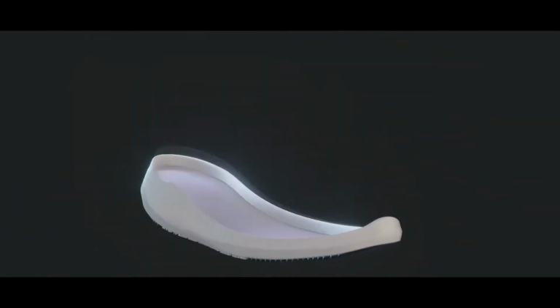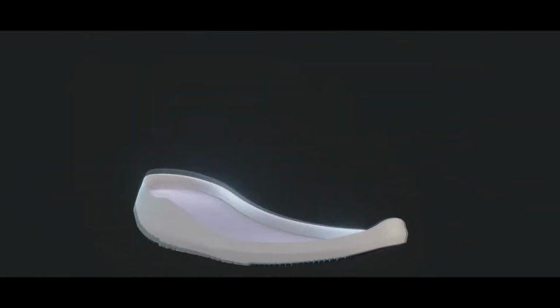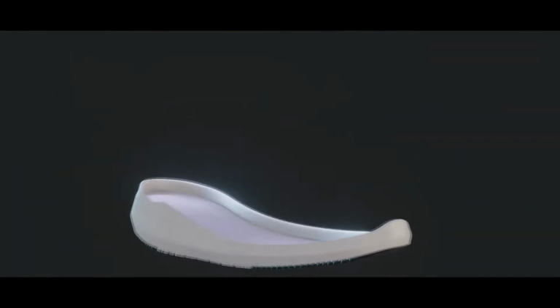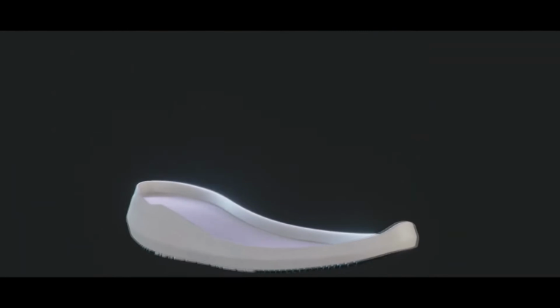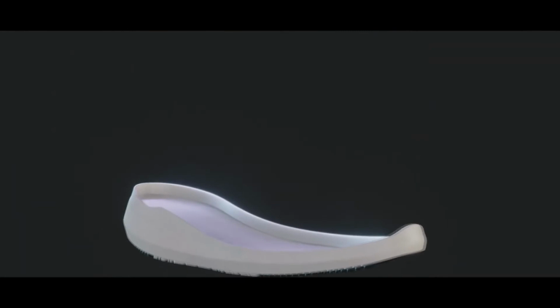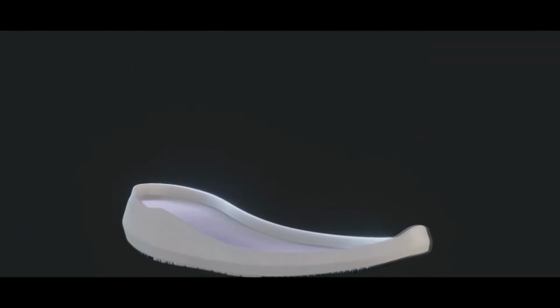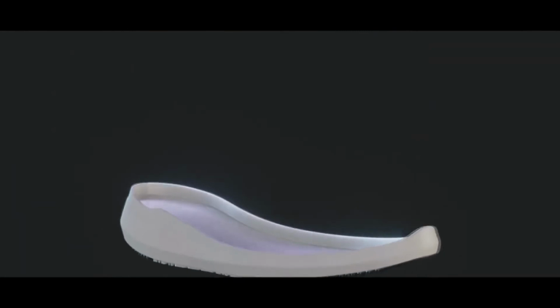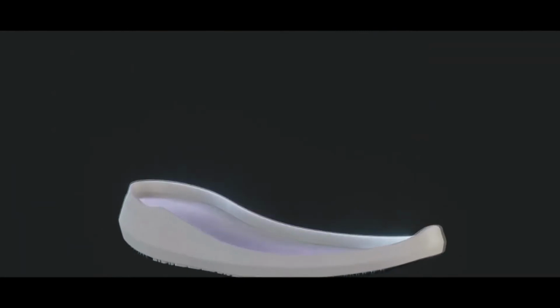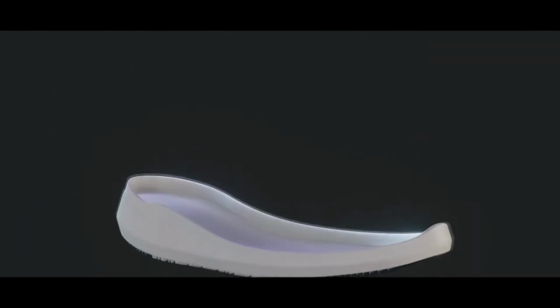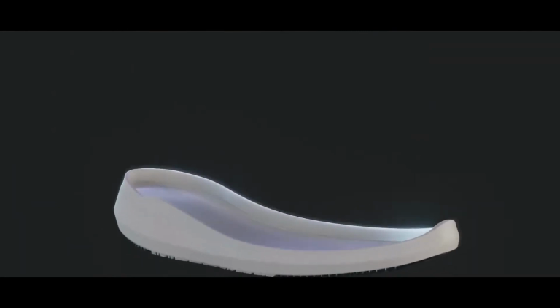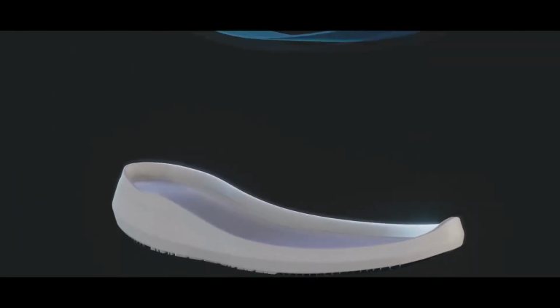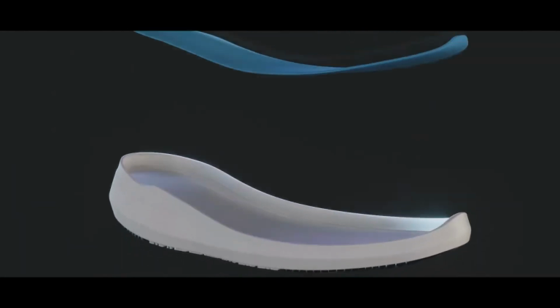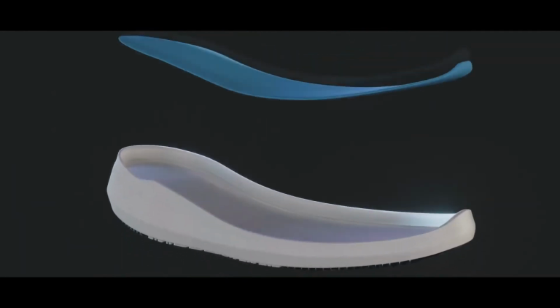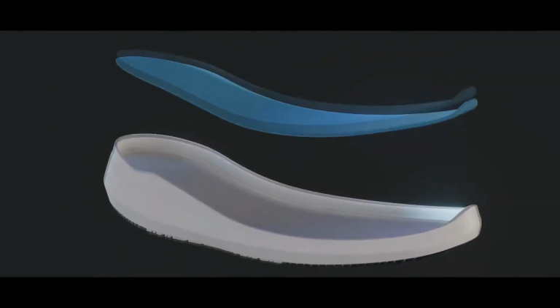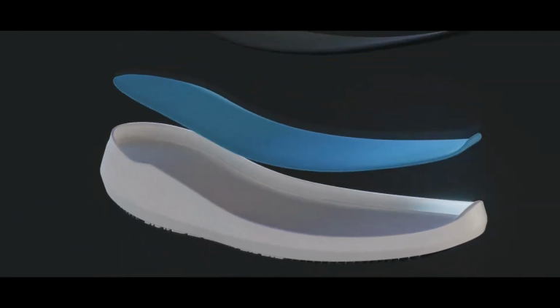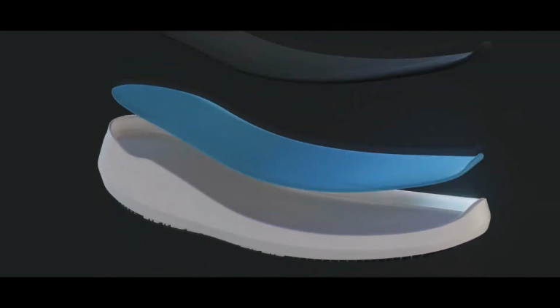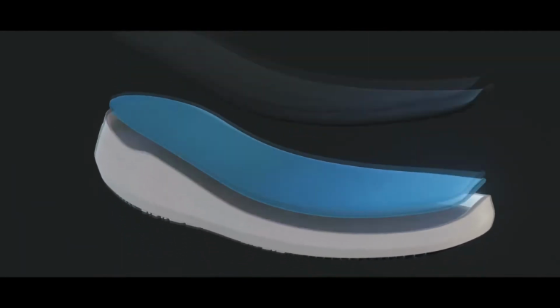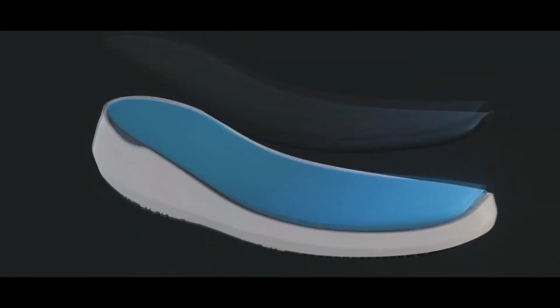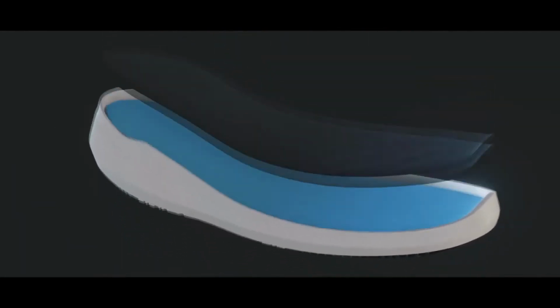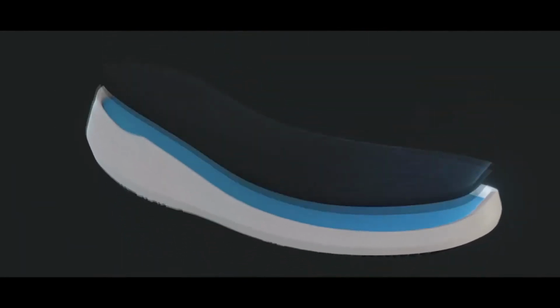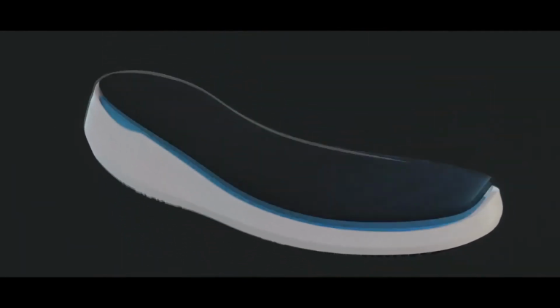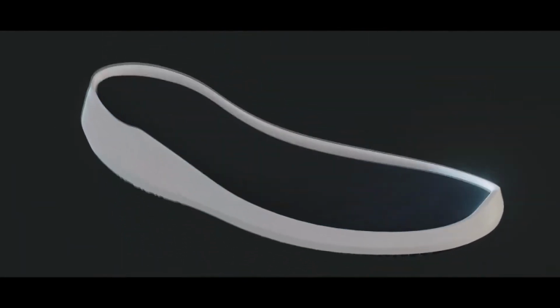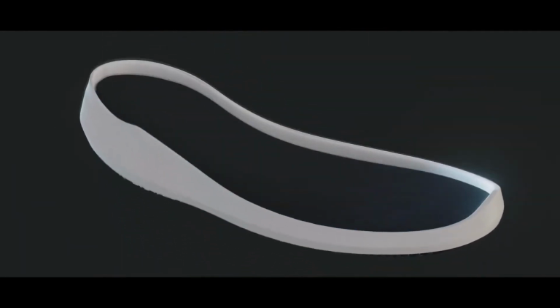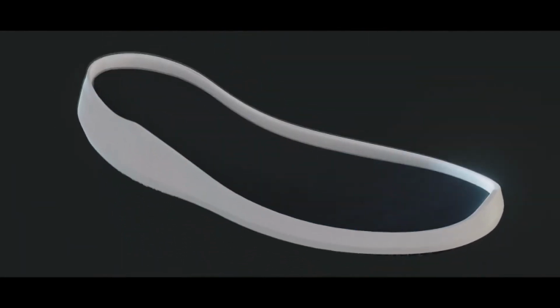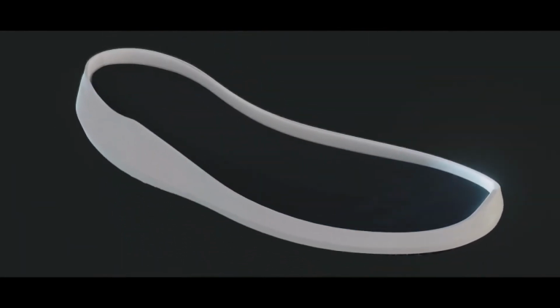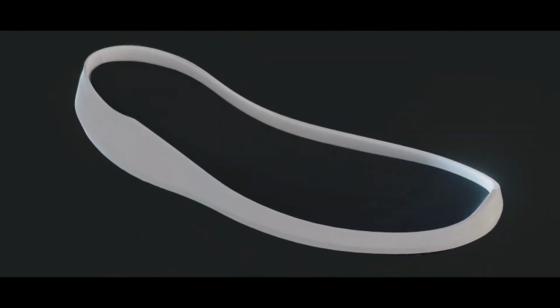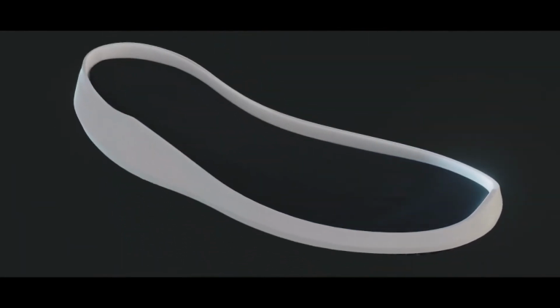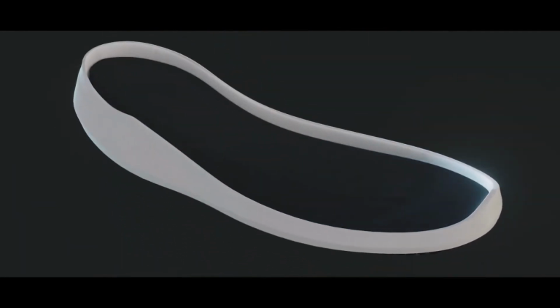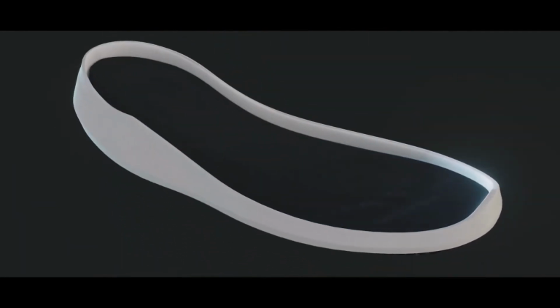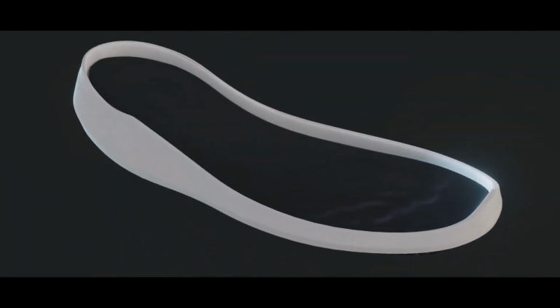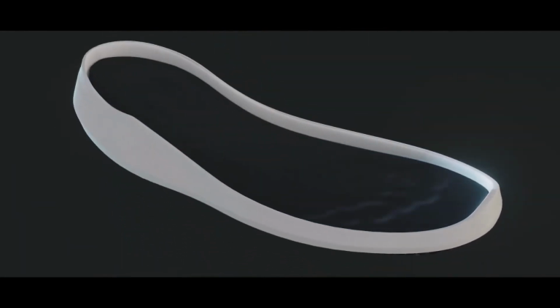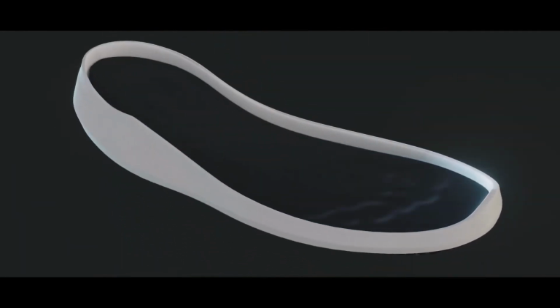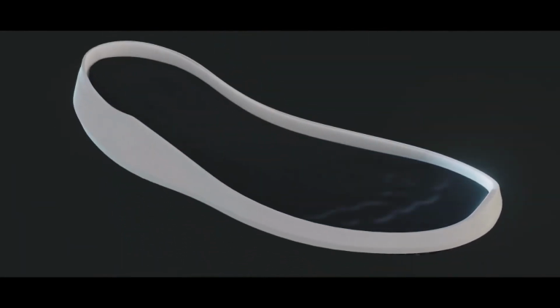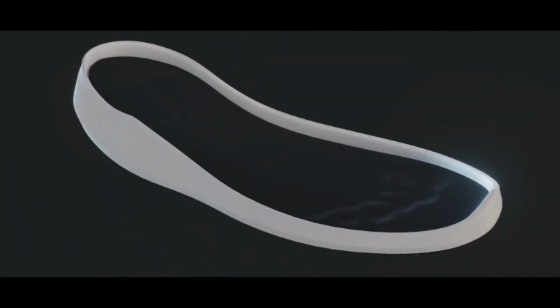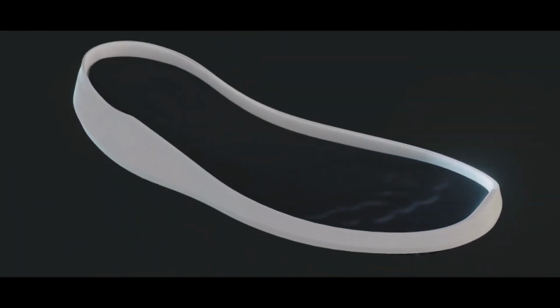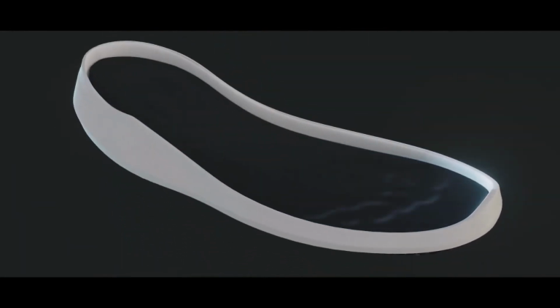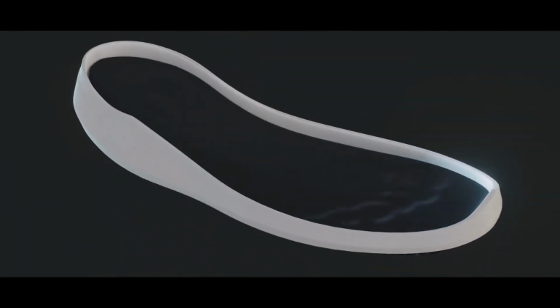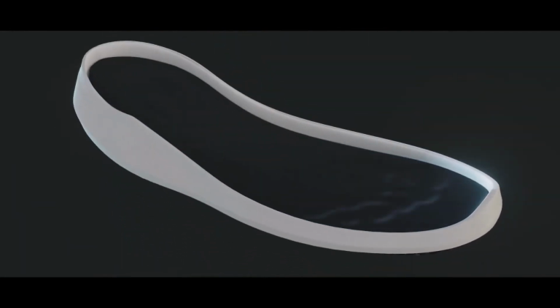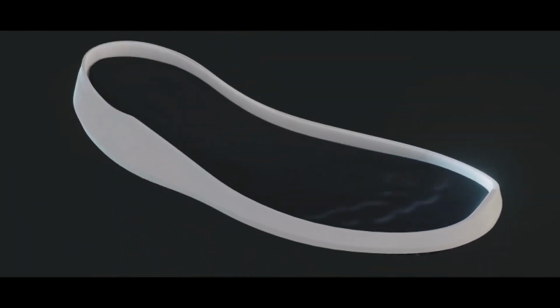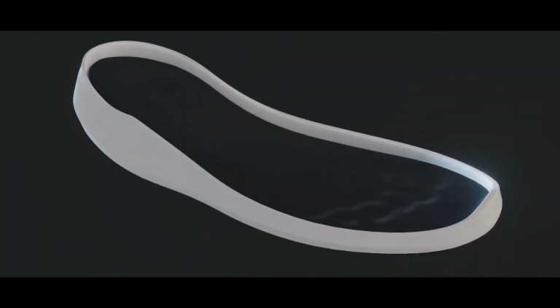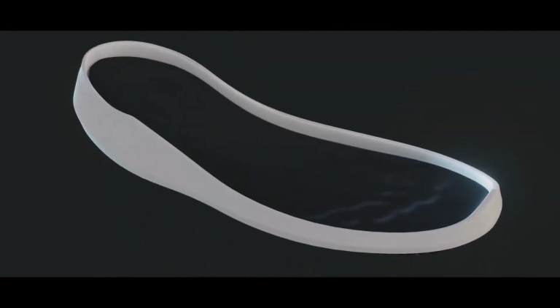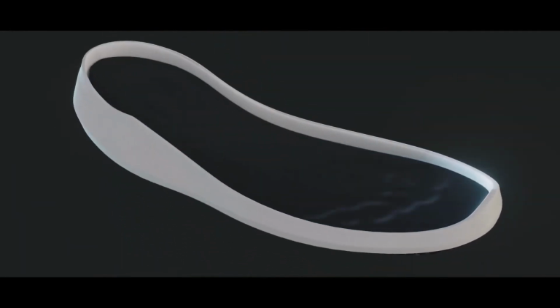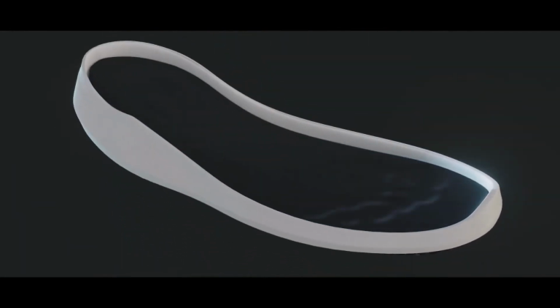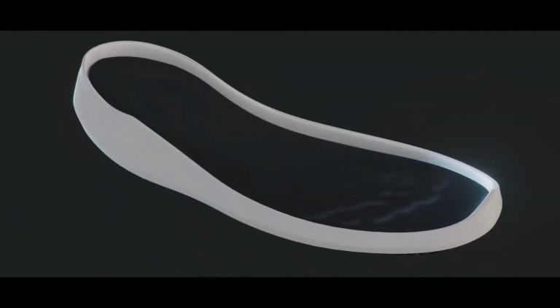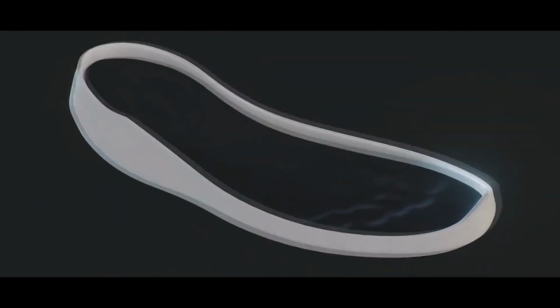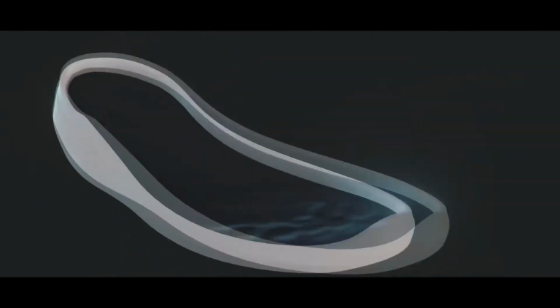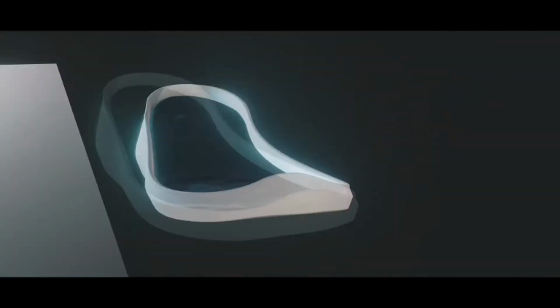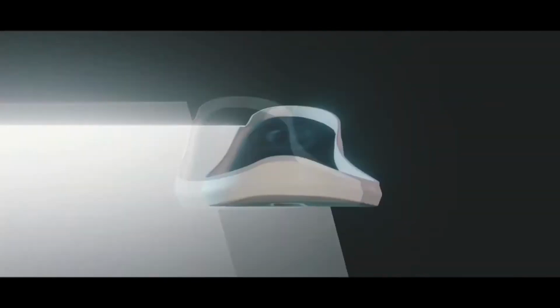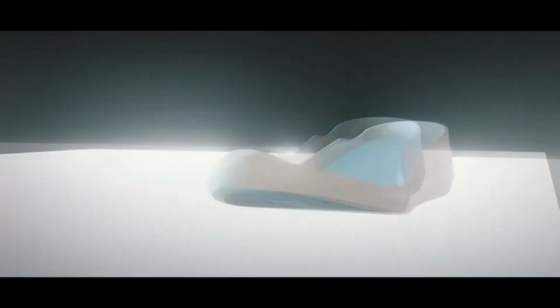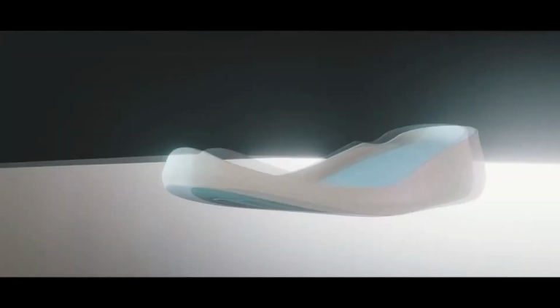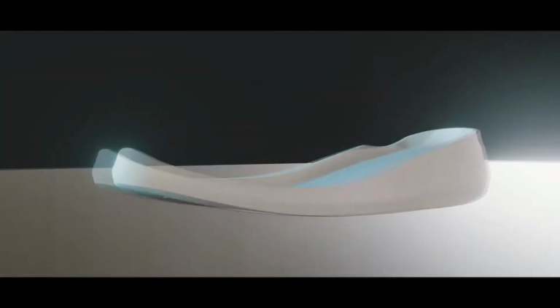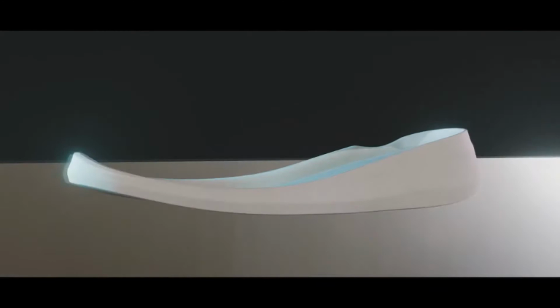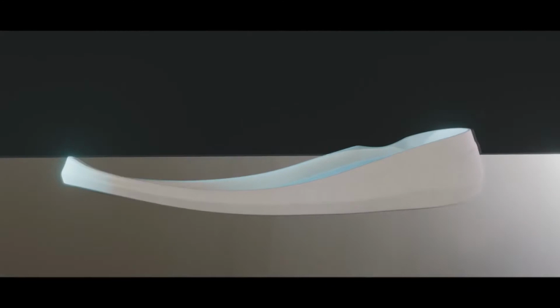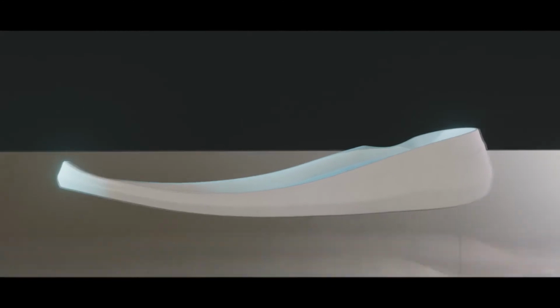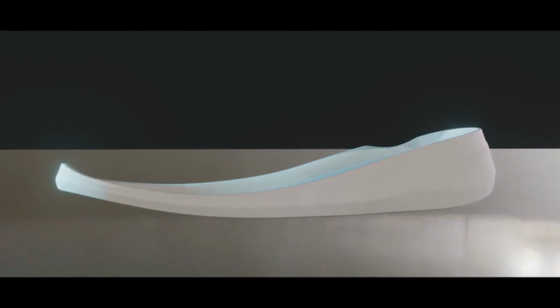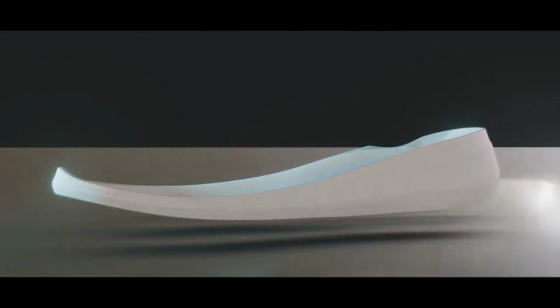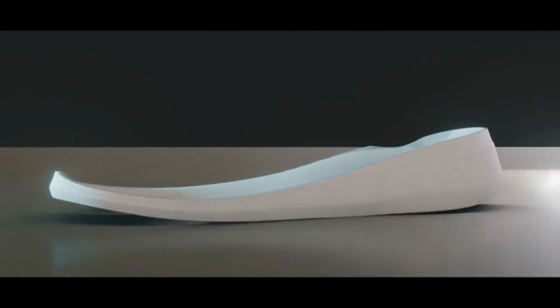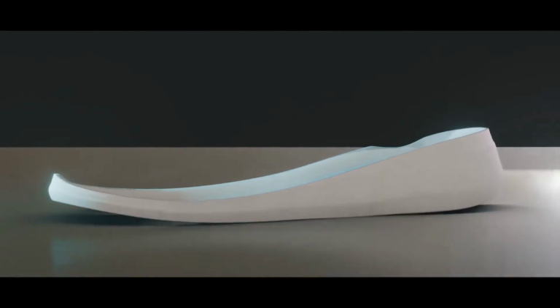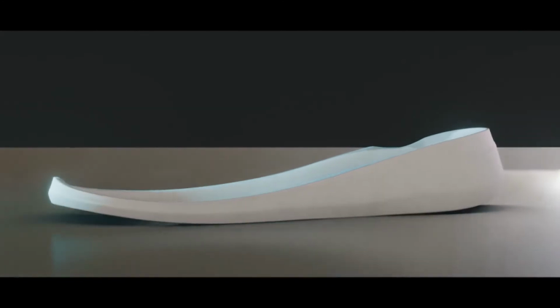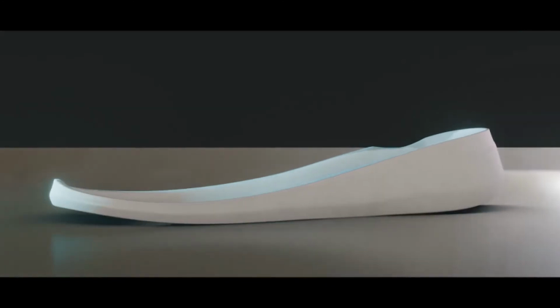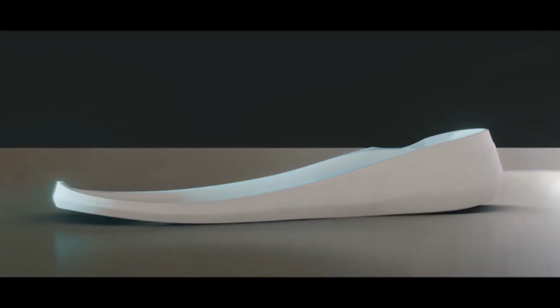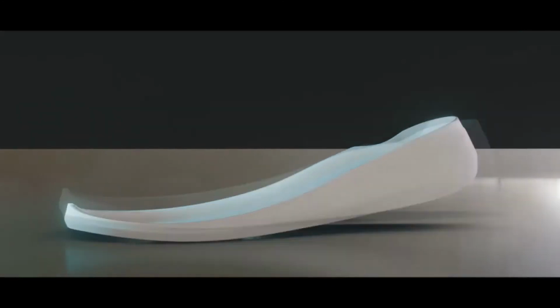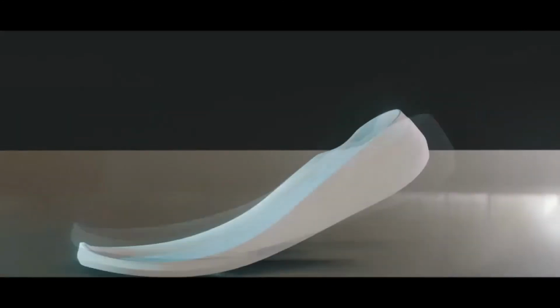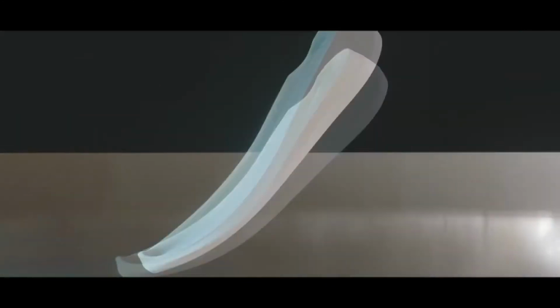The insole is made up of a fast-recovering memory foam, enhancing comfort and increasing support by naturally forming to your foot.